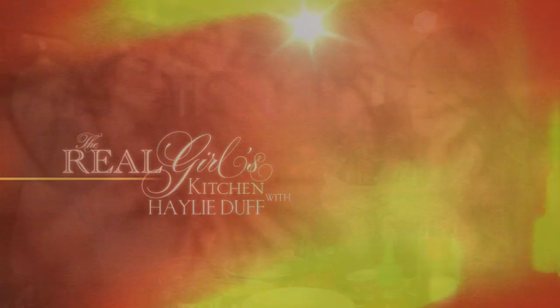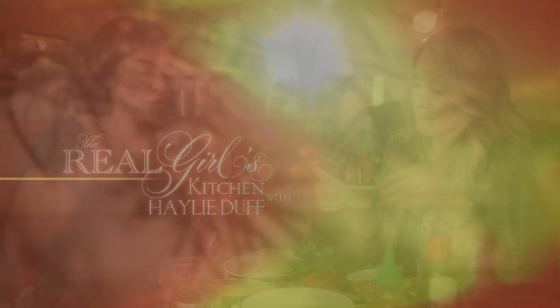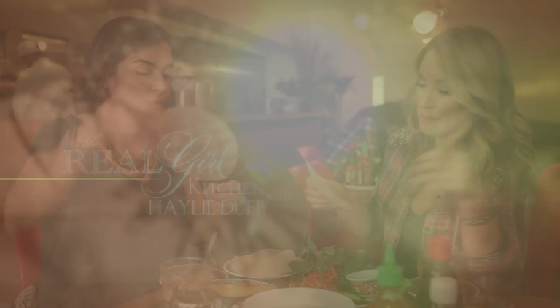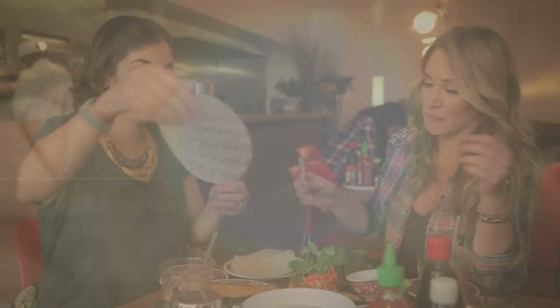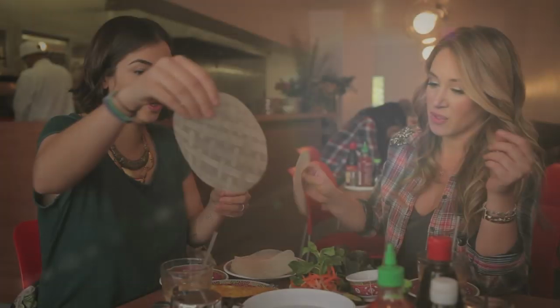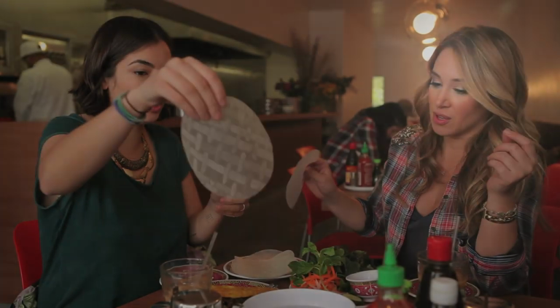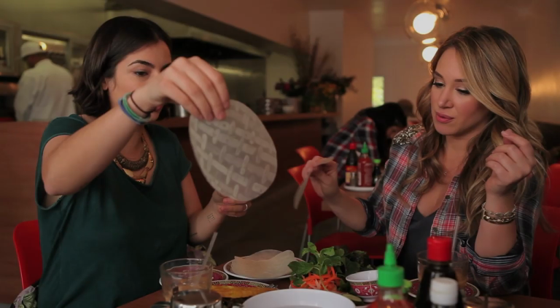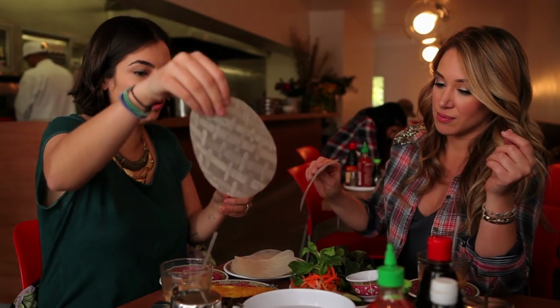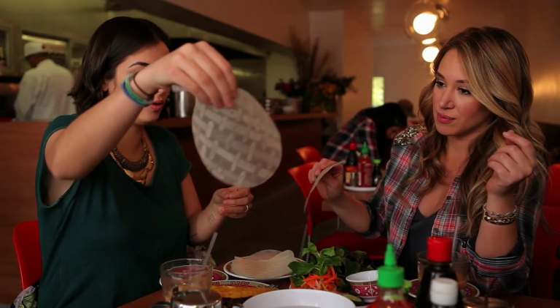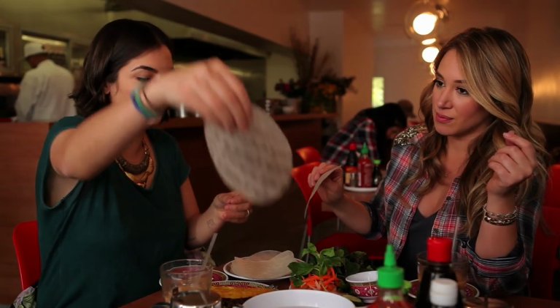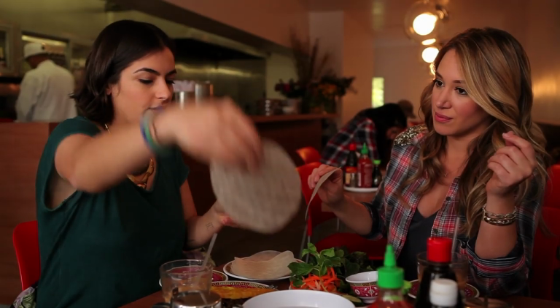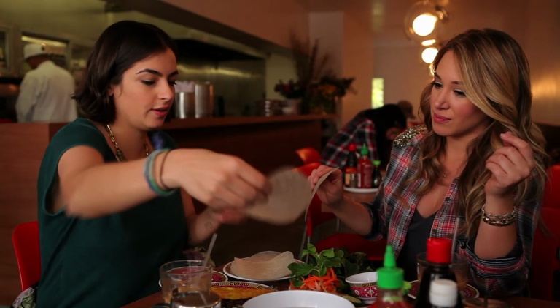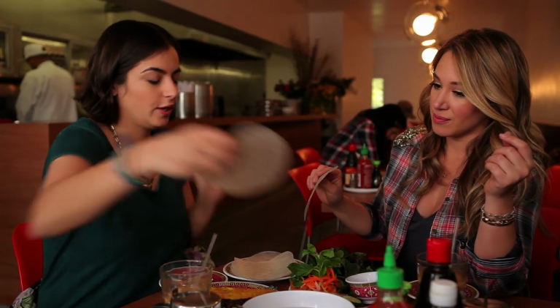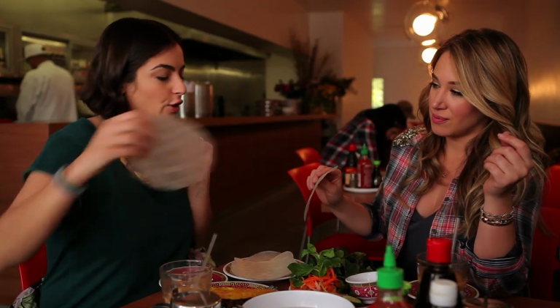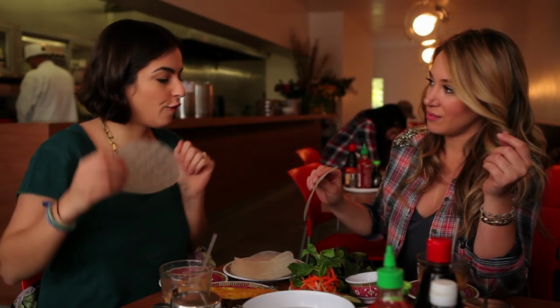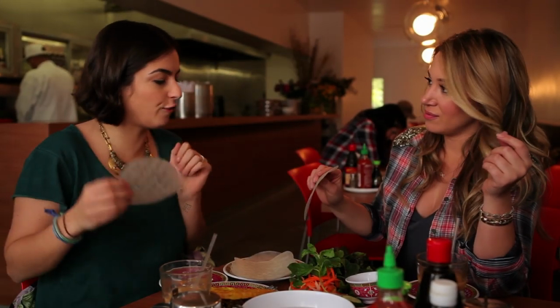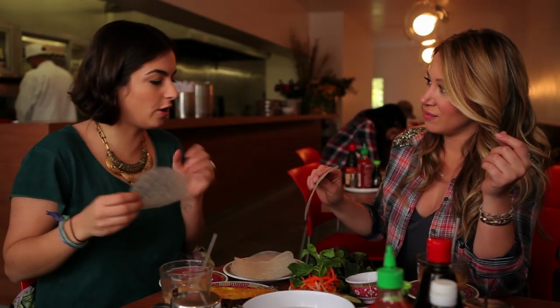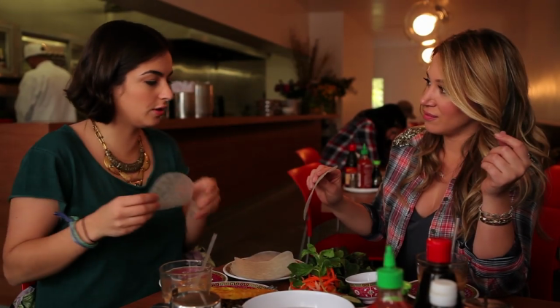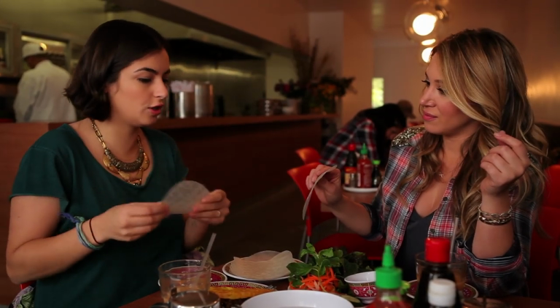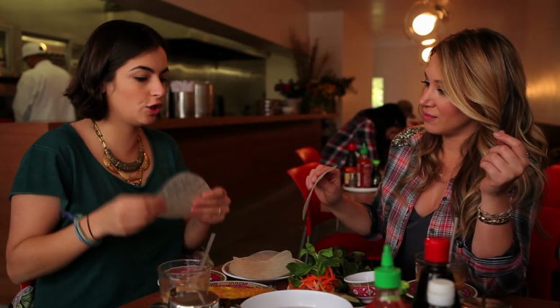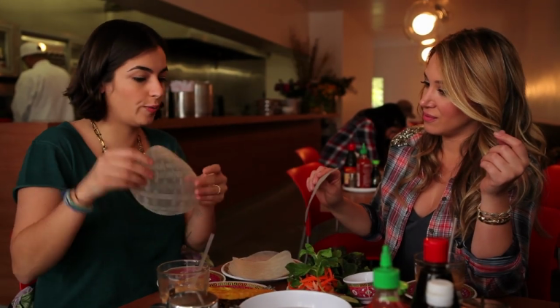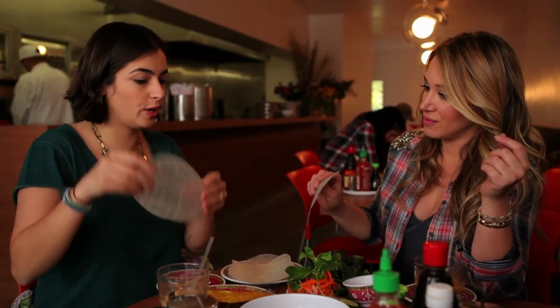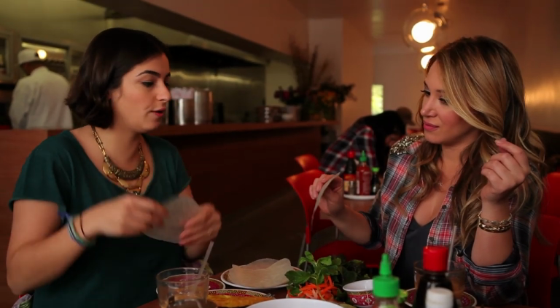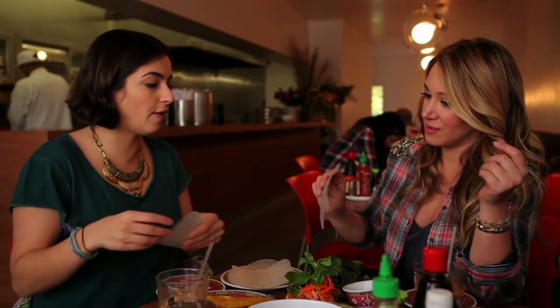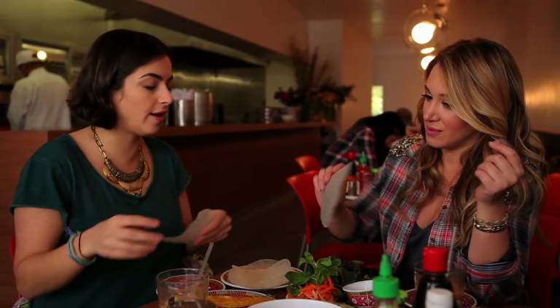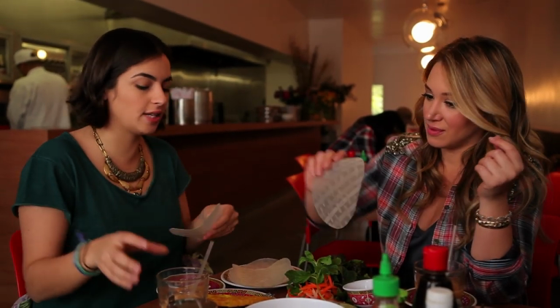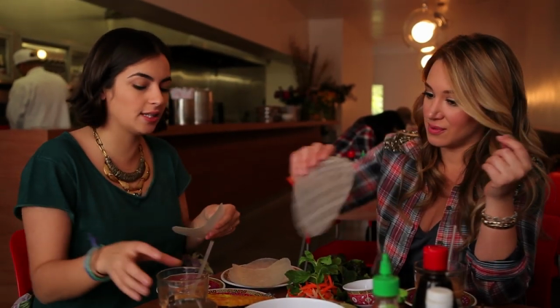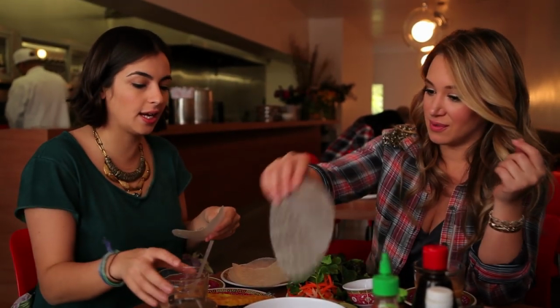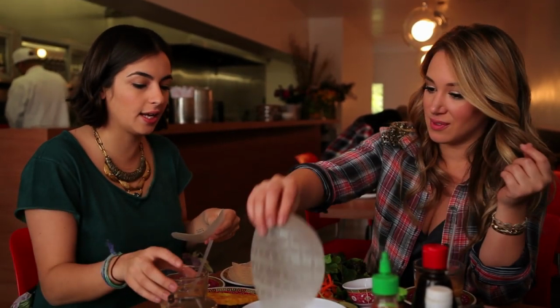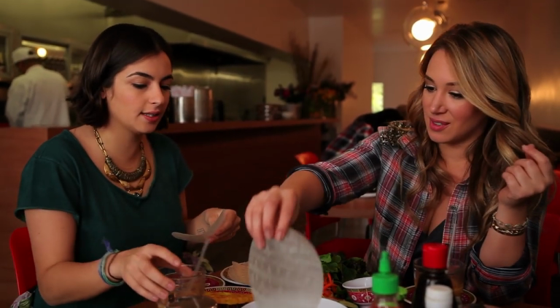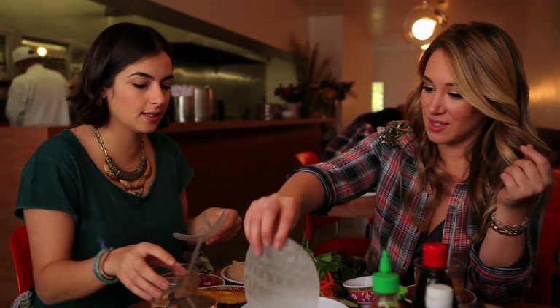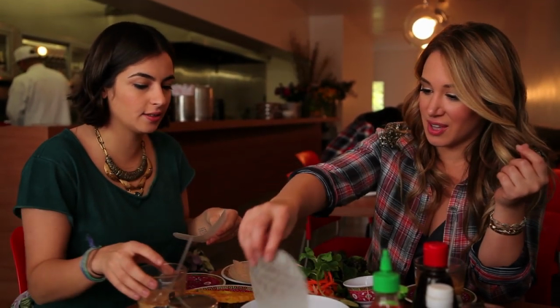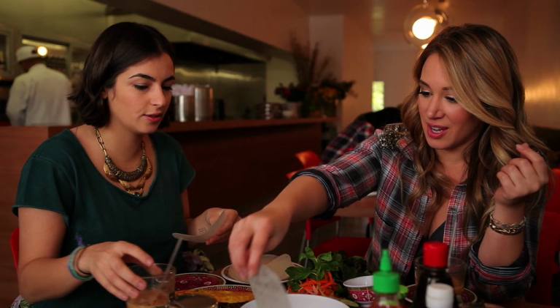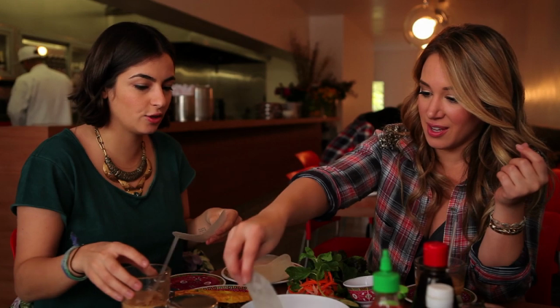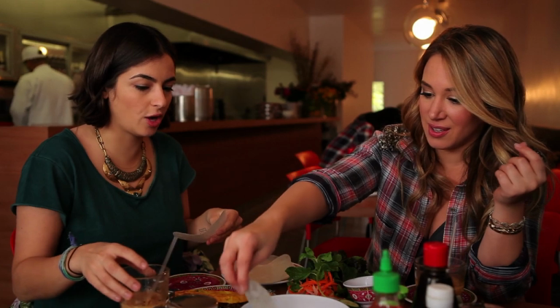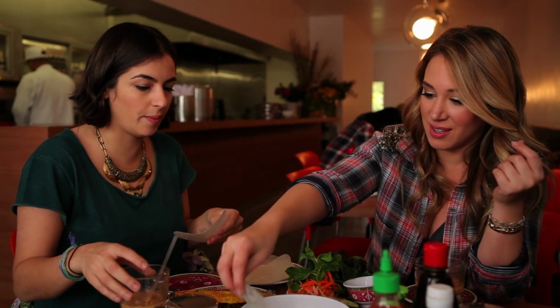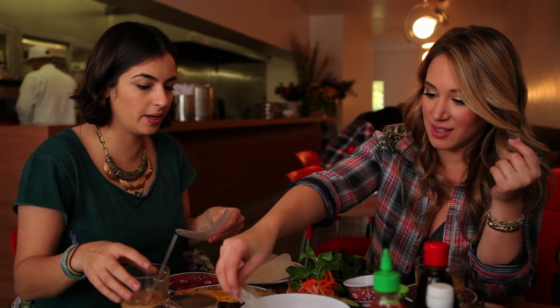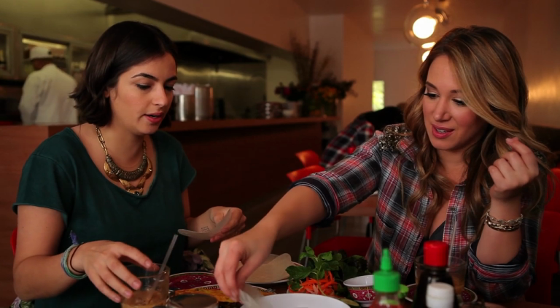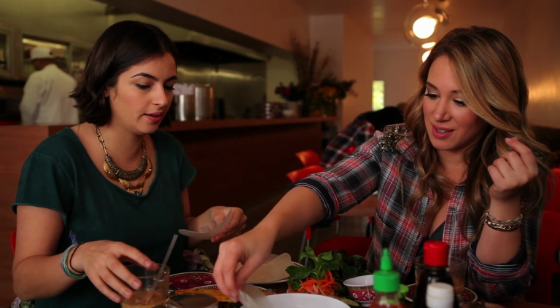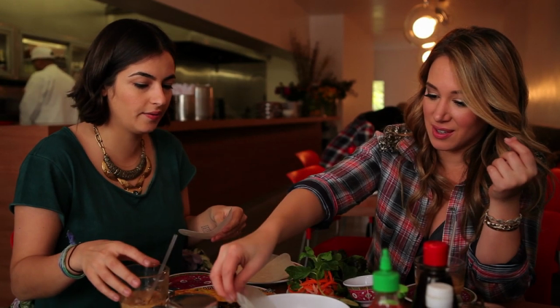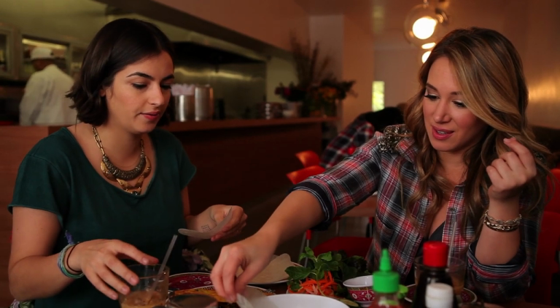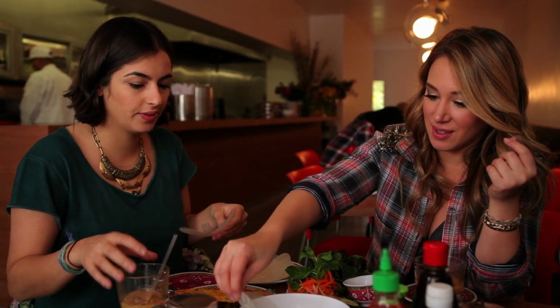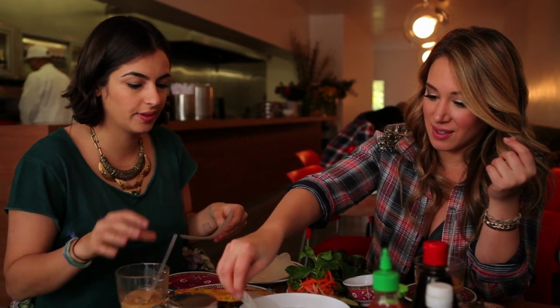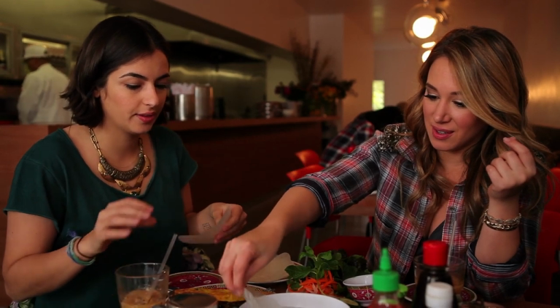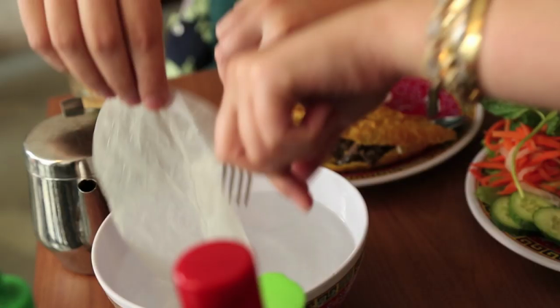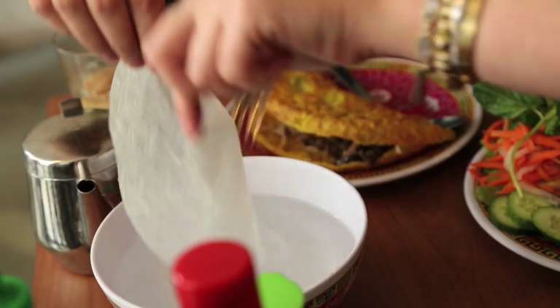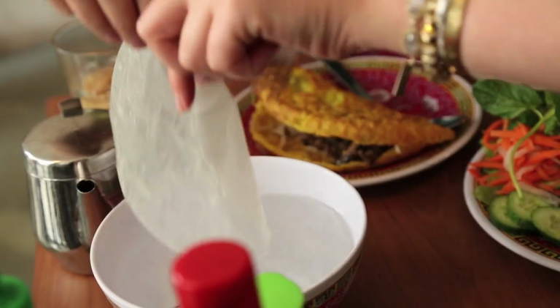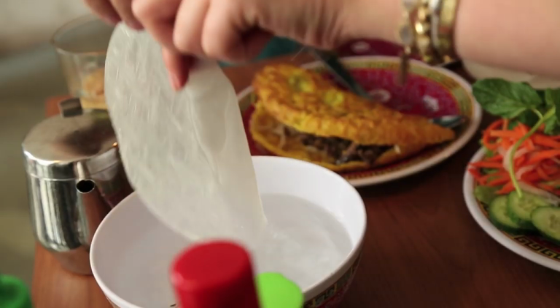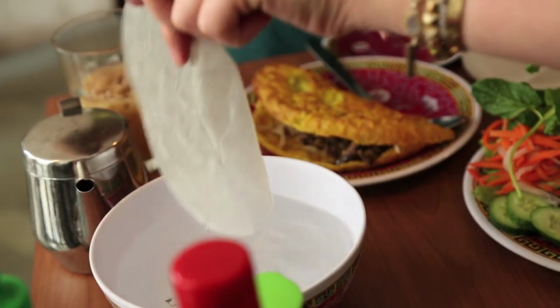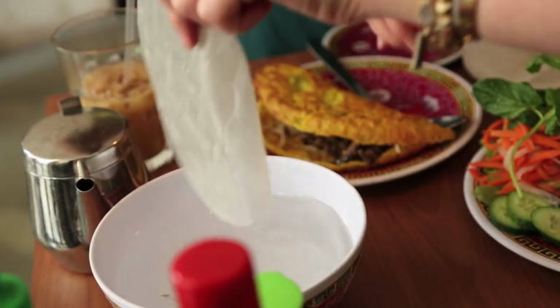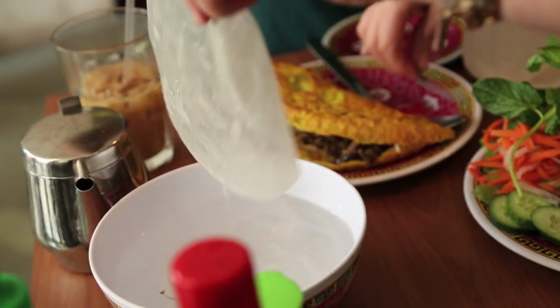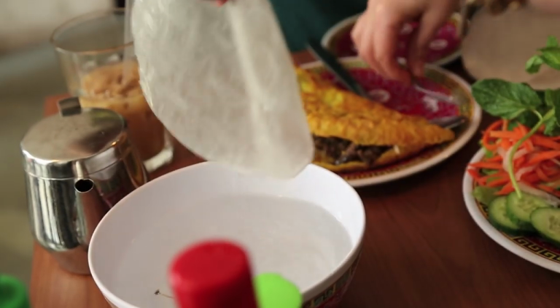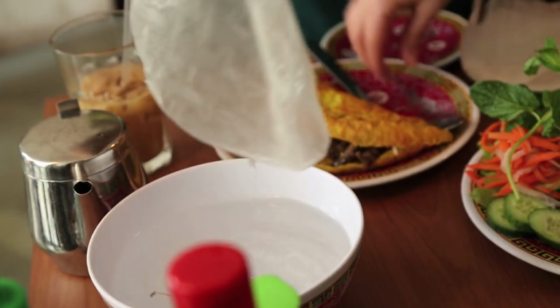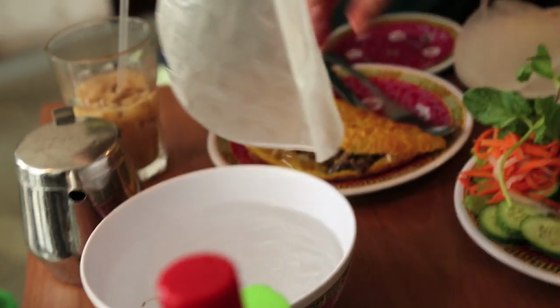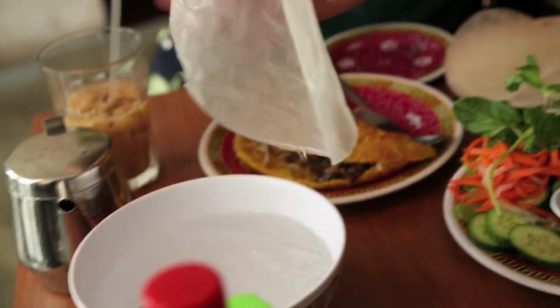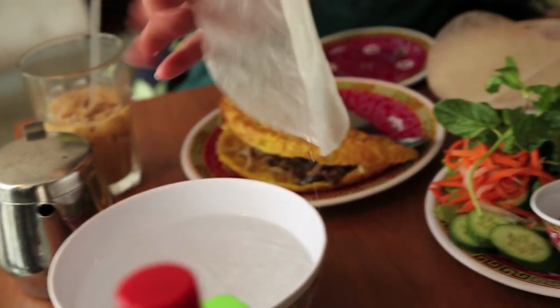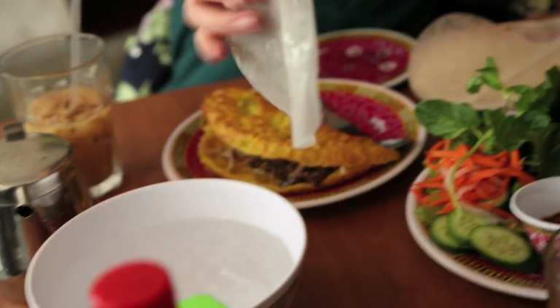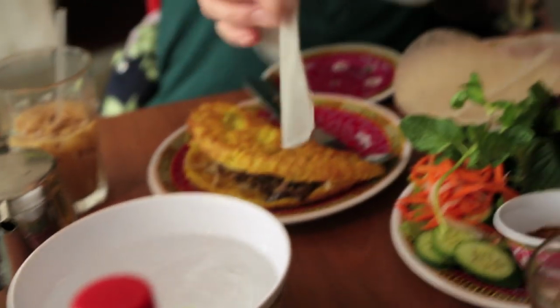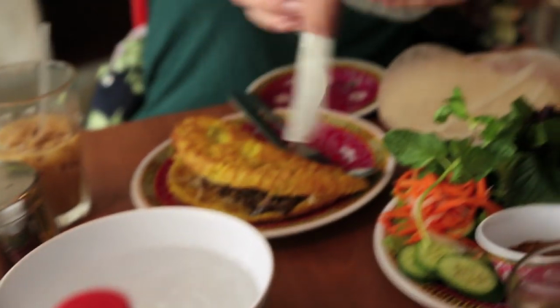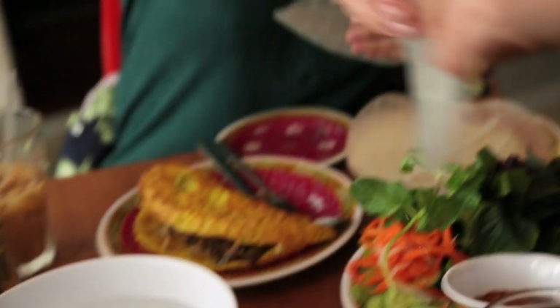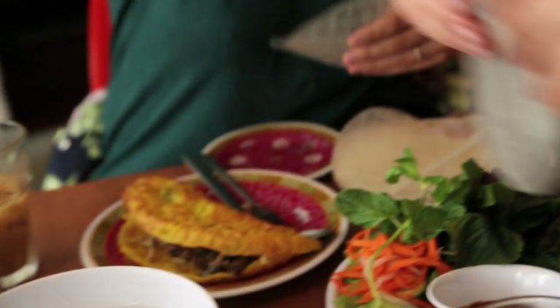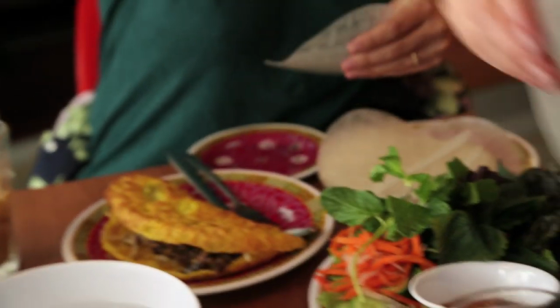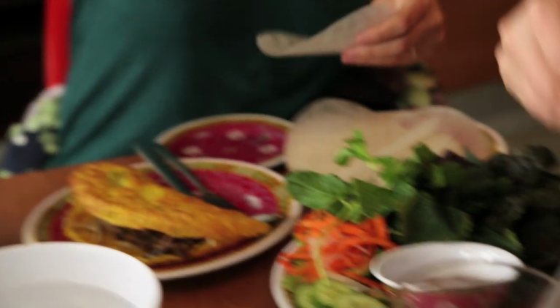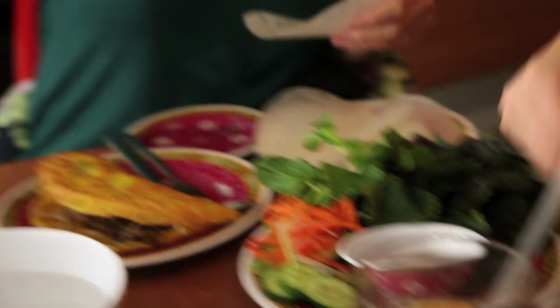You go first. Put it in 5-10 seconds. Drop it in. Look at this! It's hot! Okay, put it on your plate.